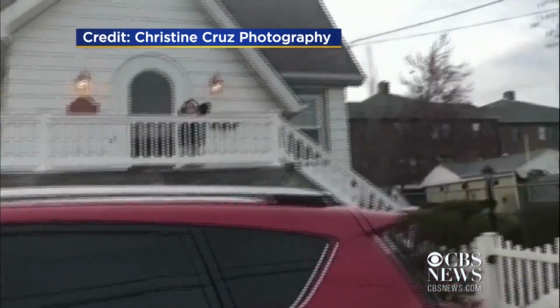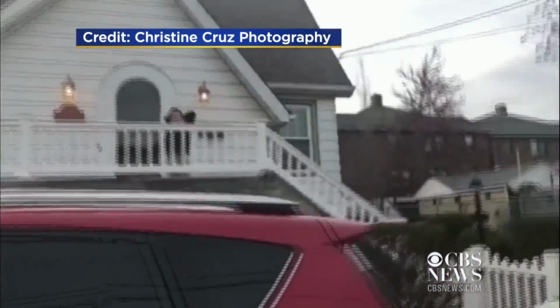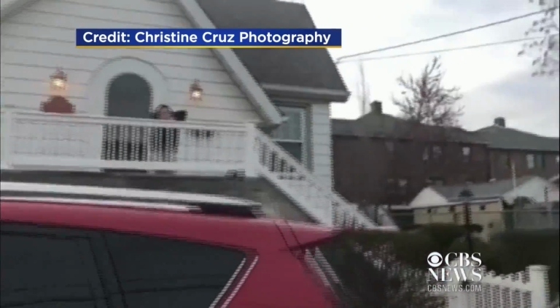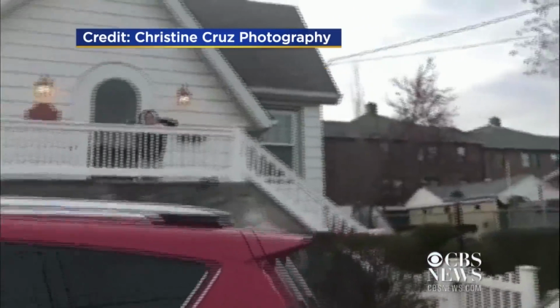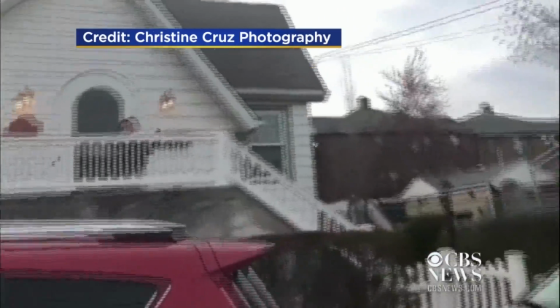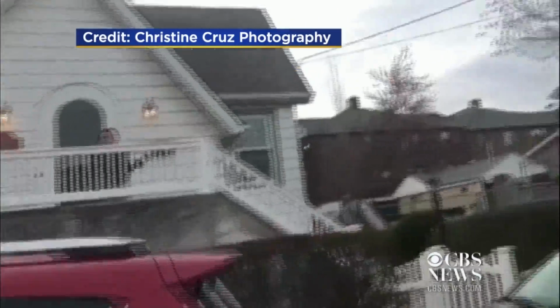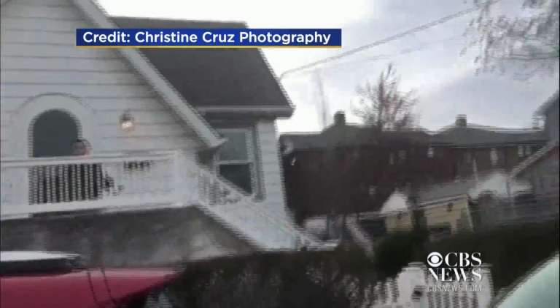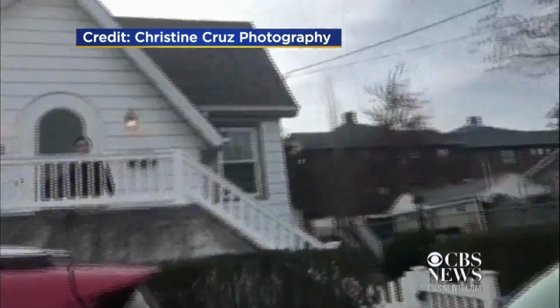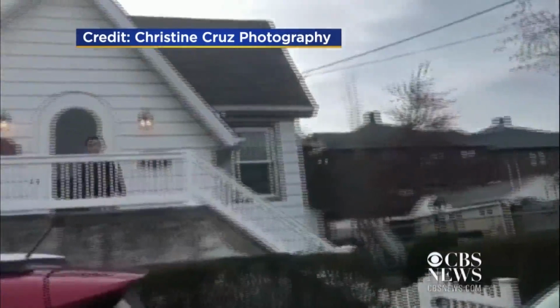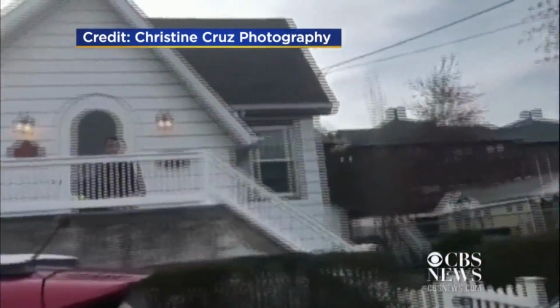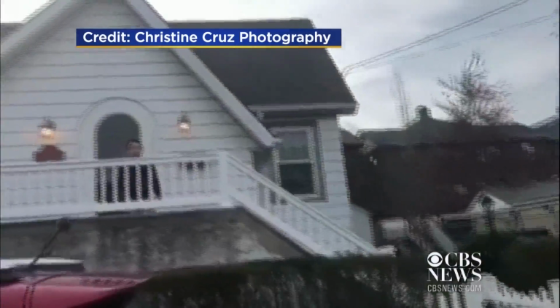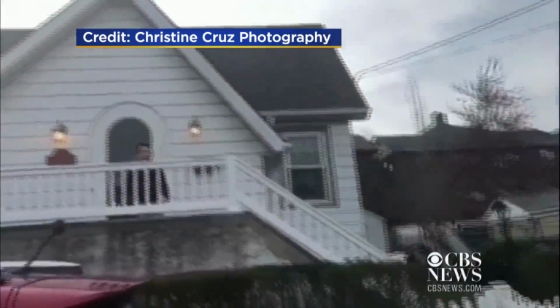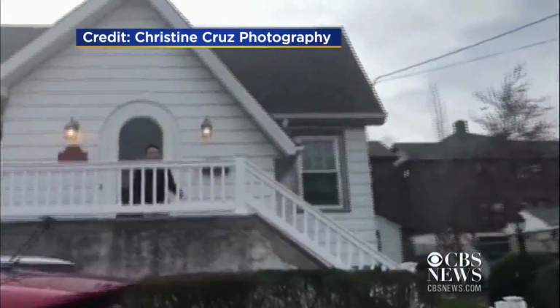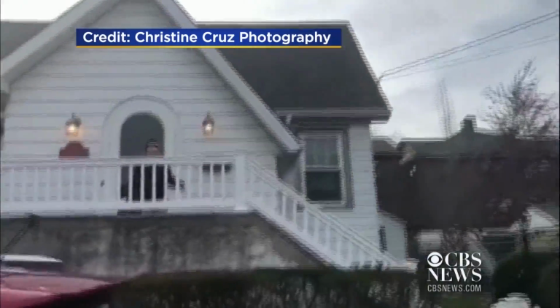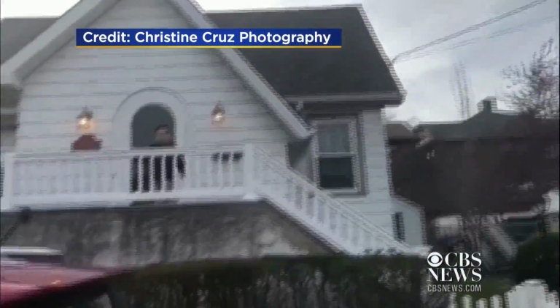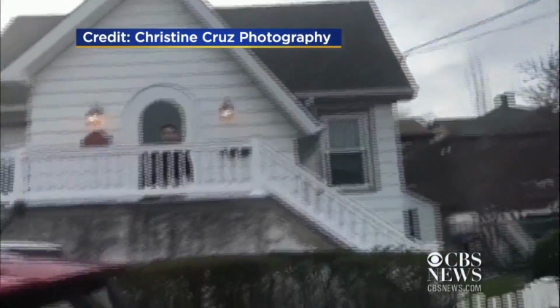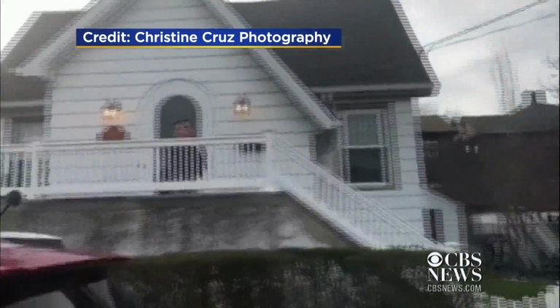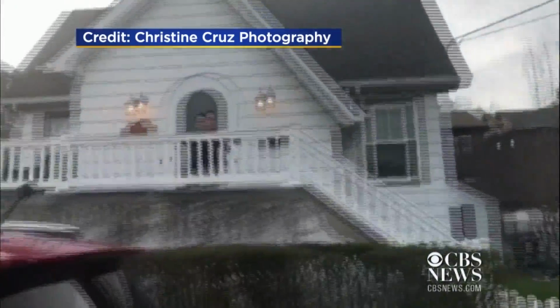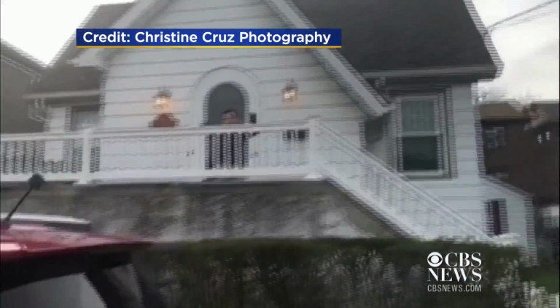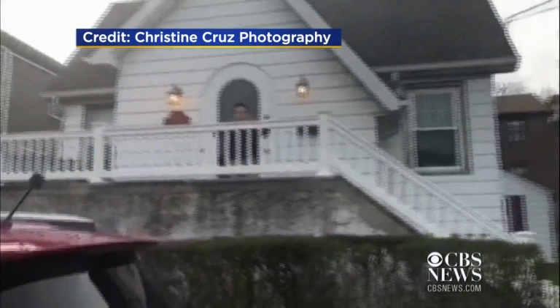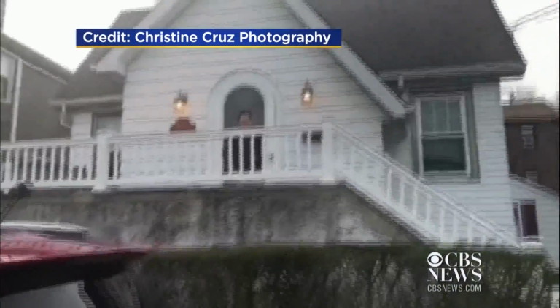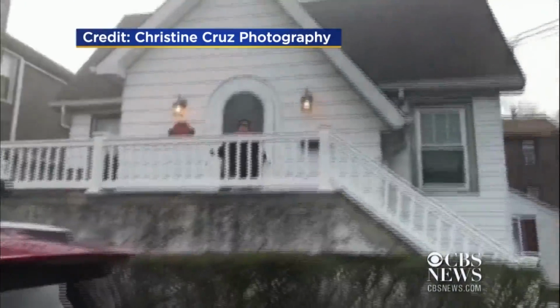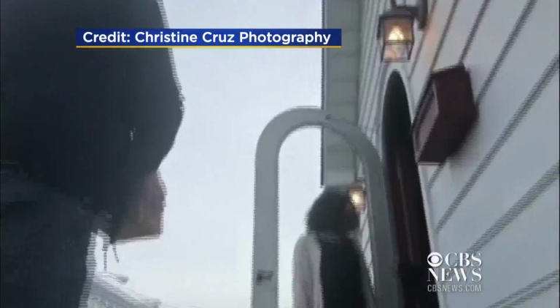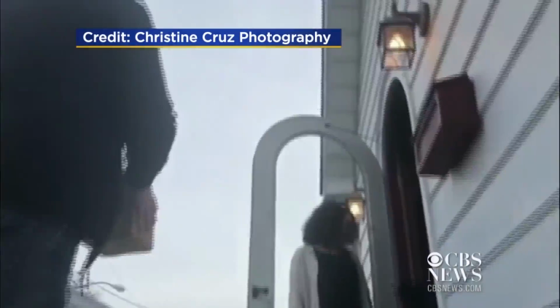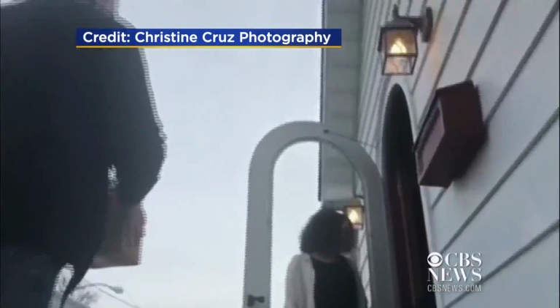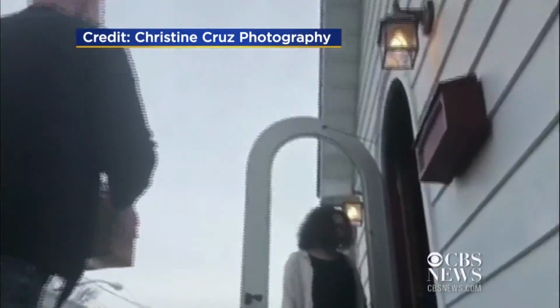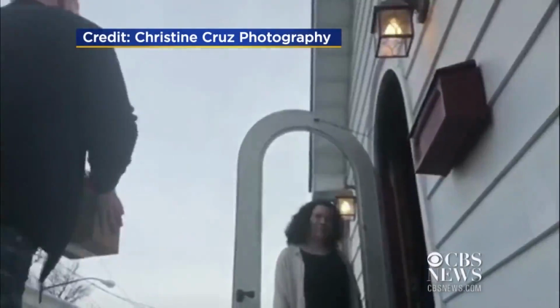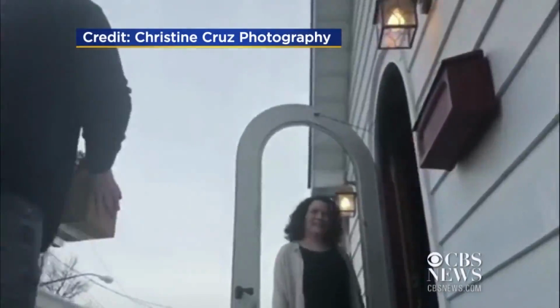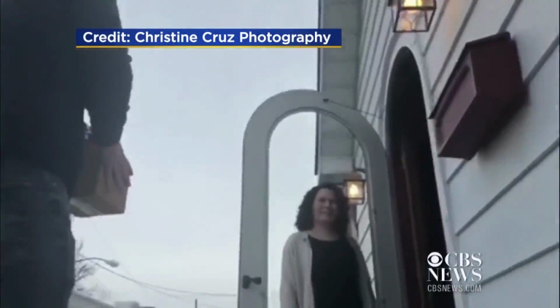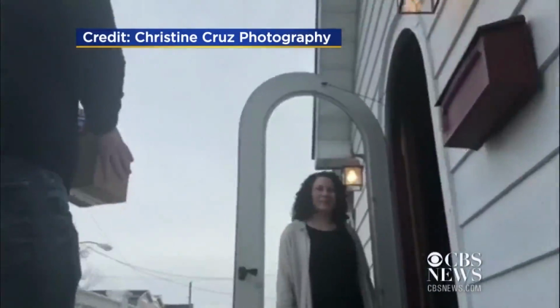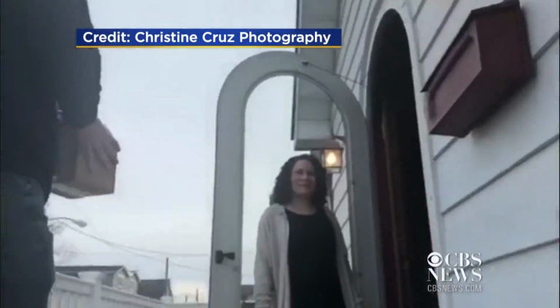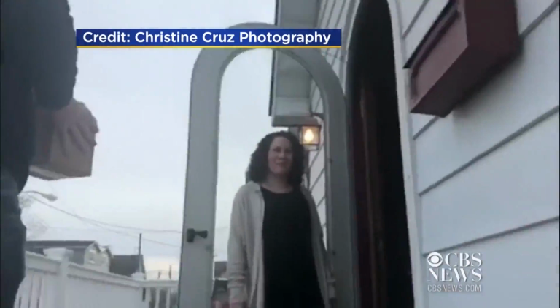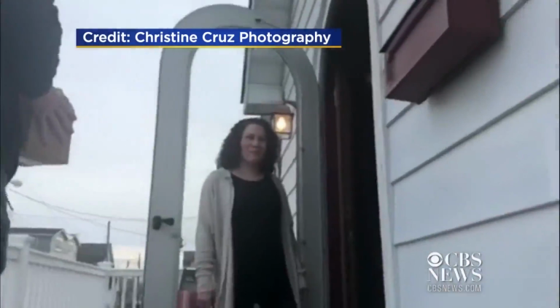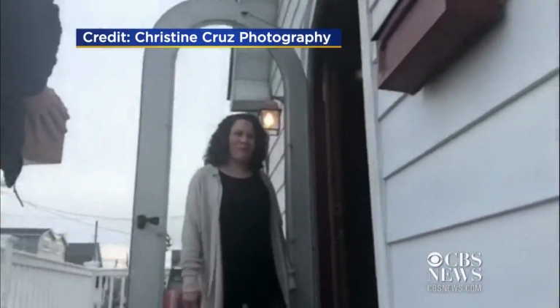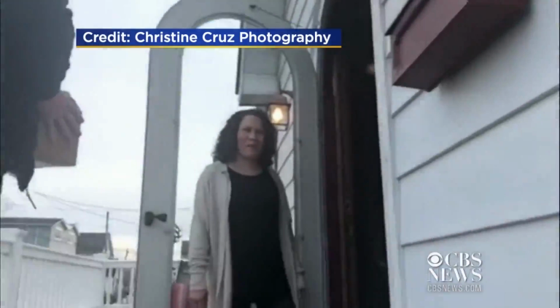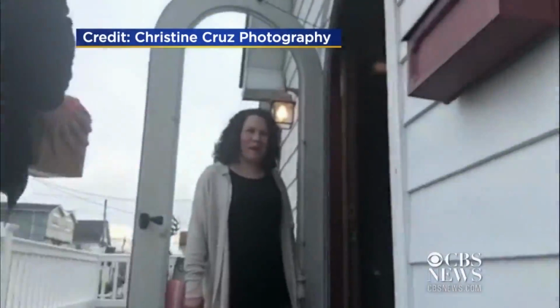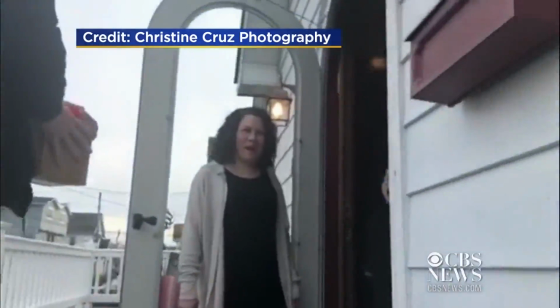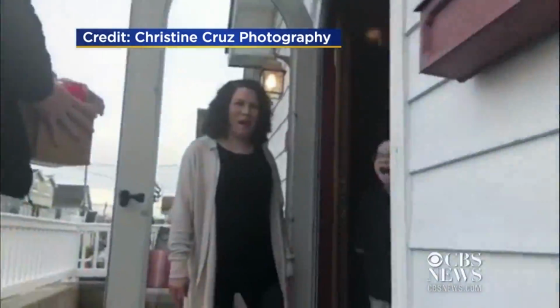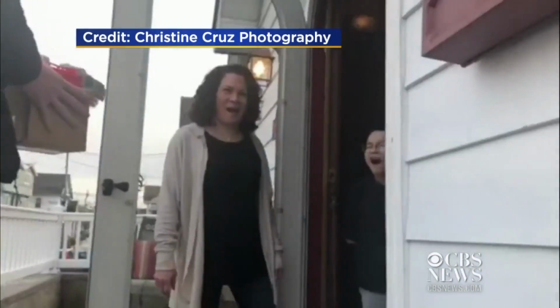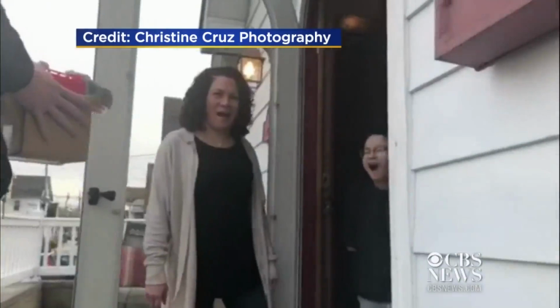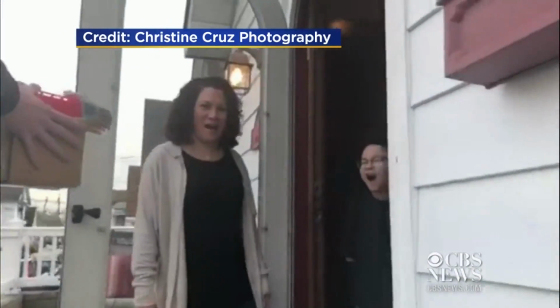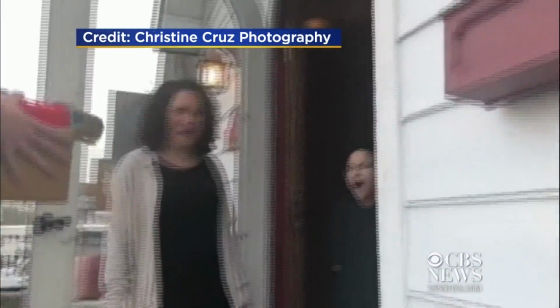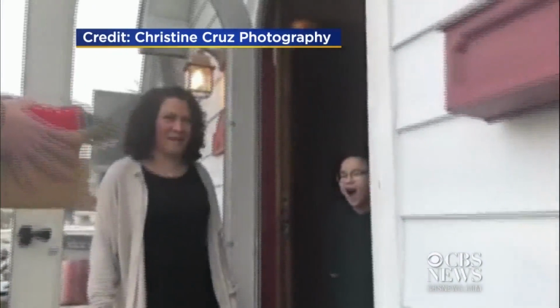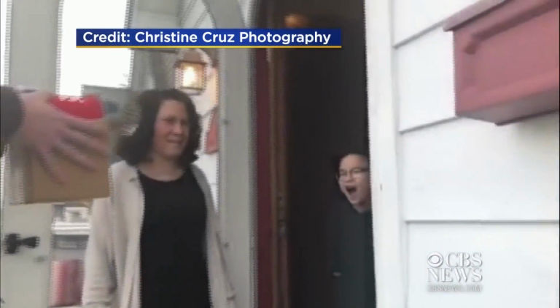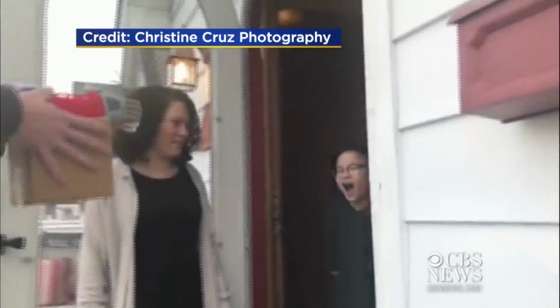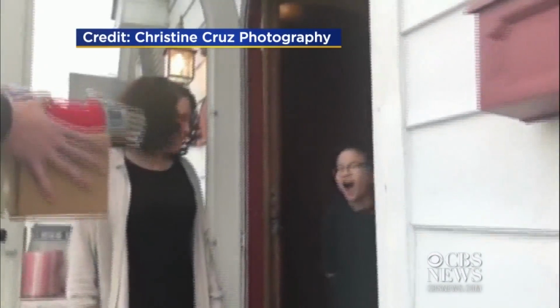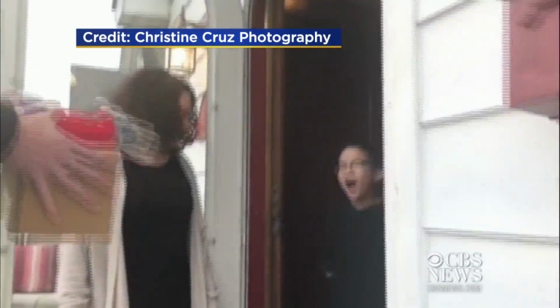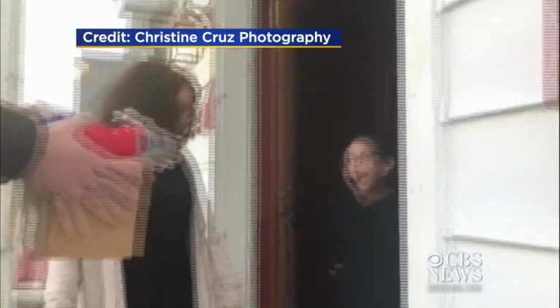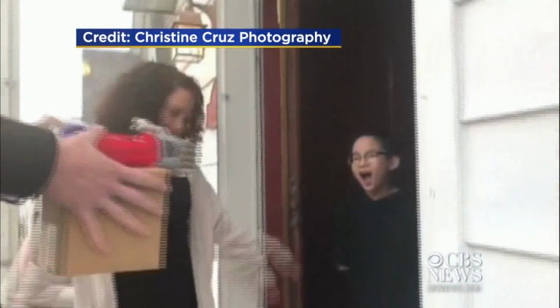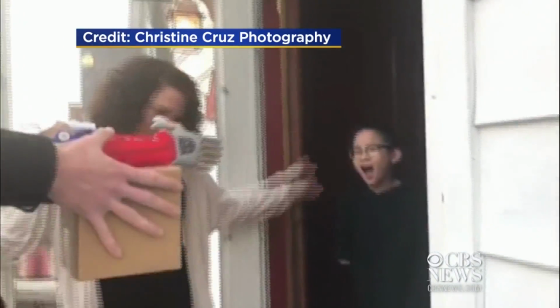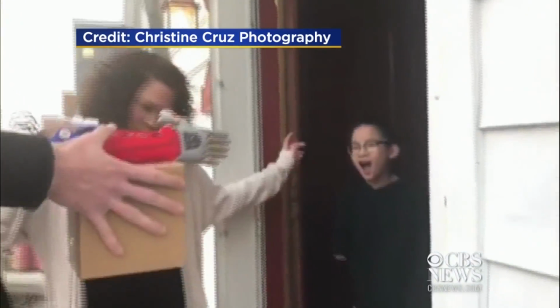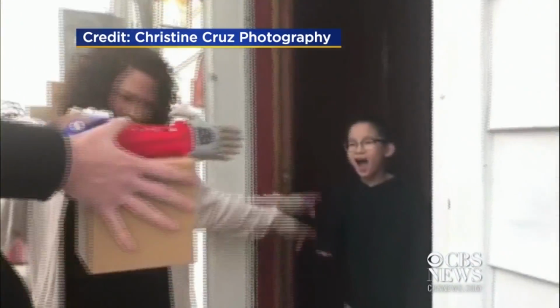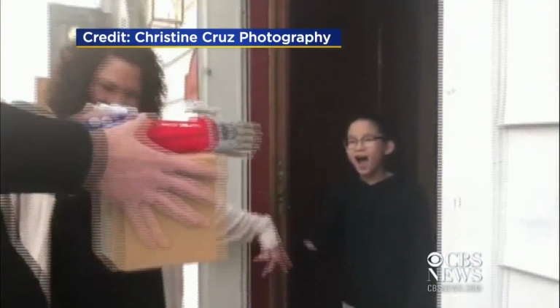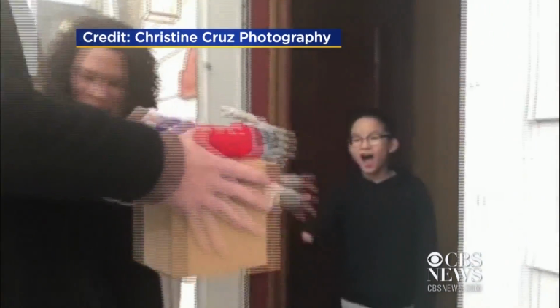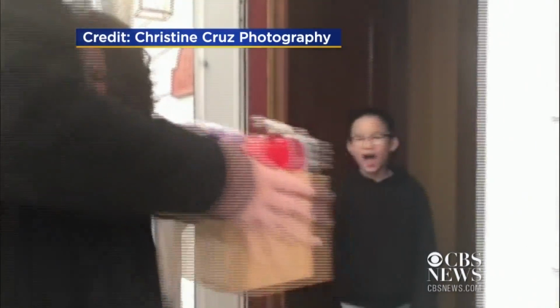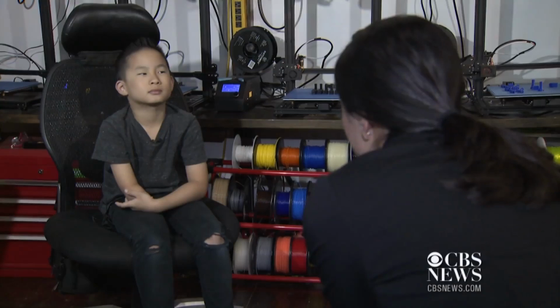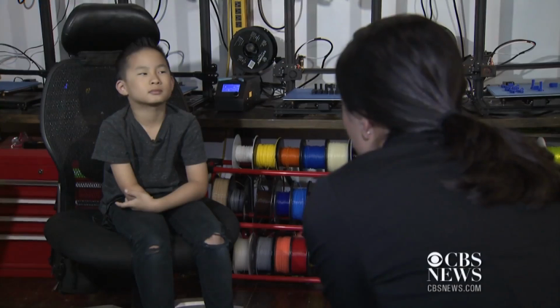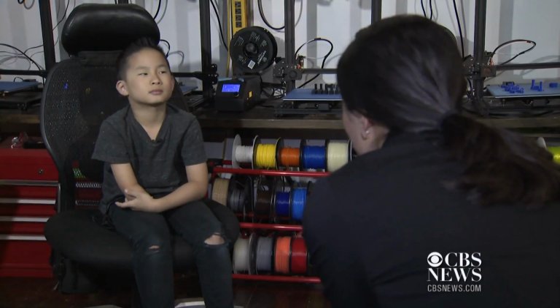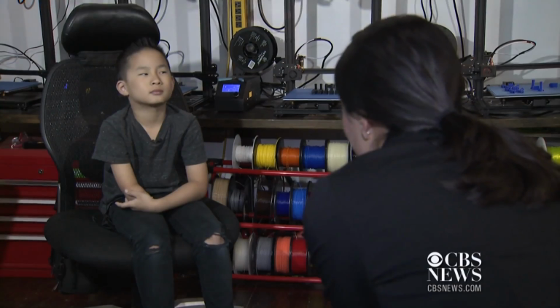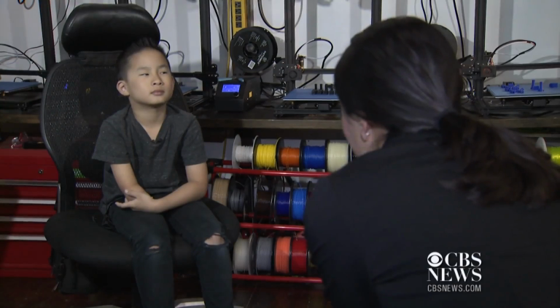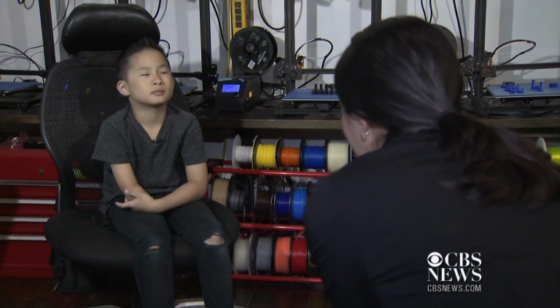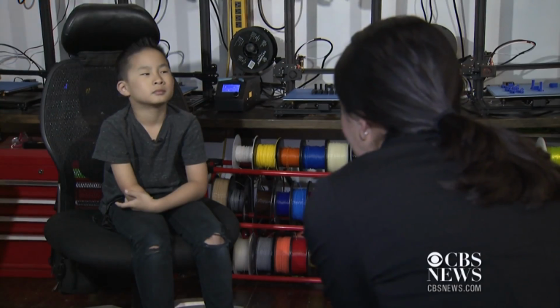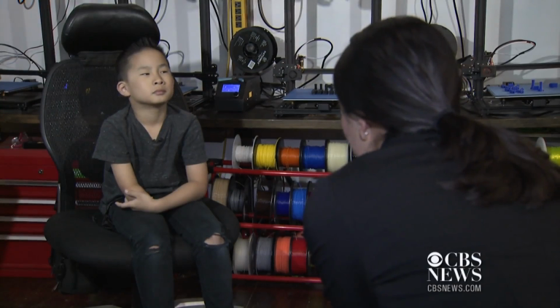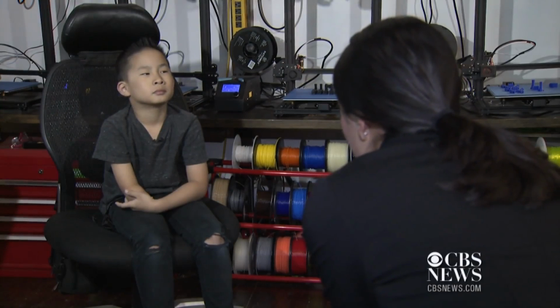Are you excited? The expression on nine-year-old Jeremy Seacott's face said it all. What was your reaction?